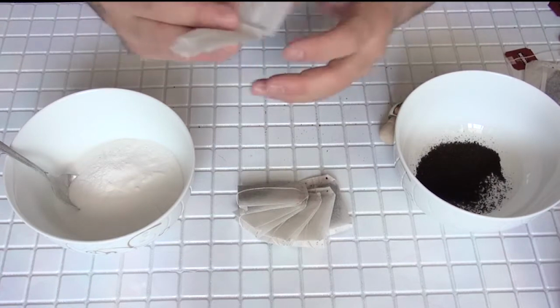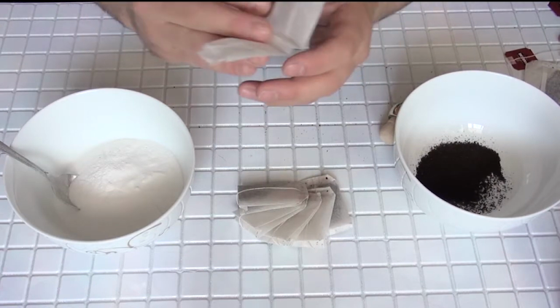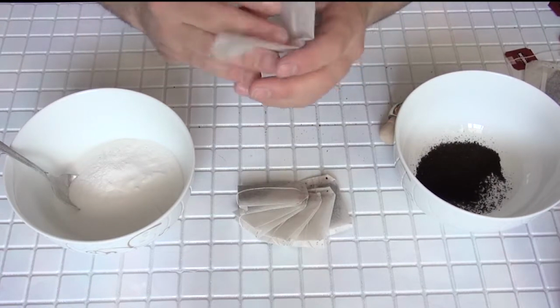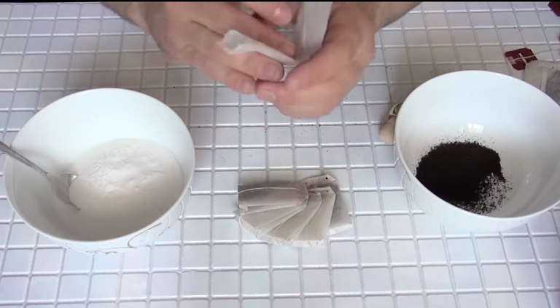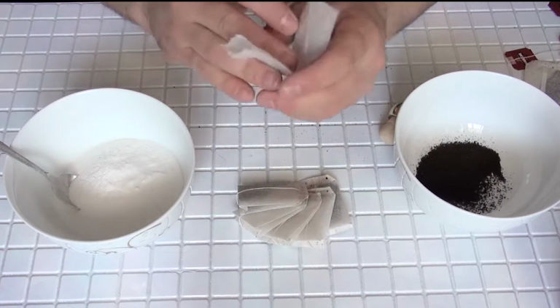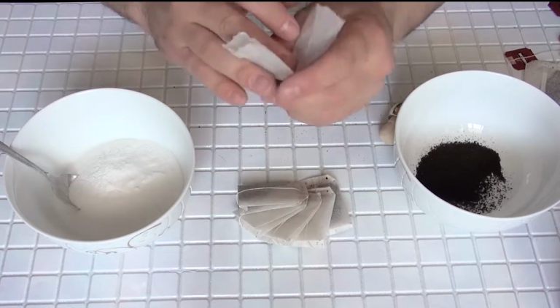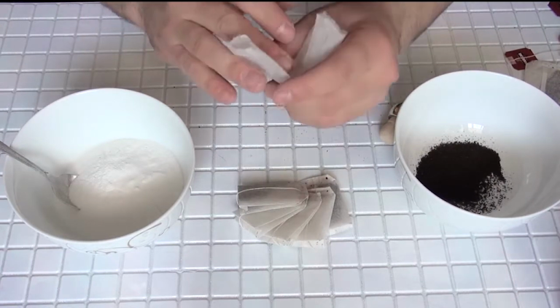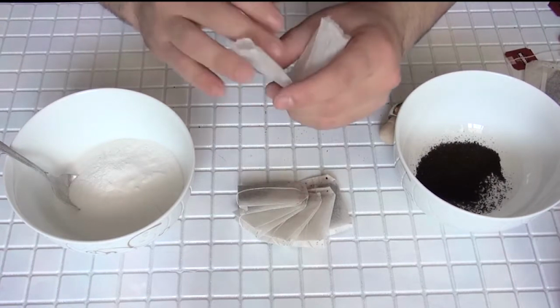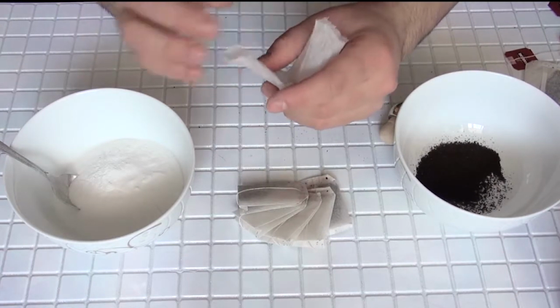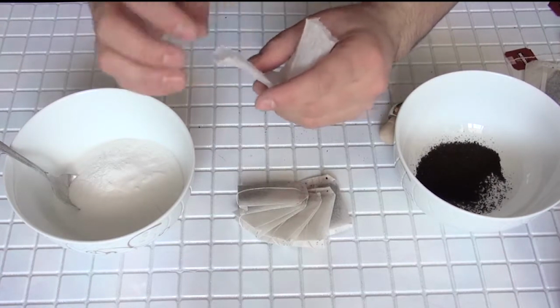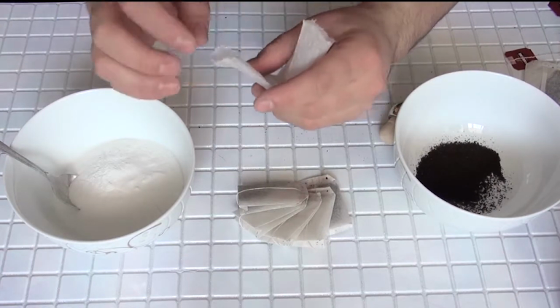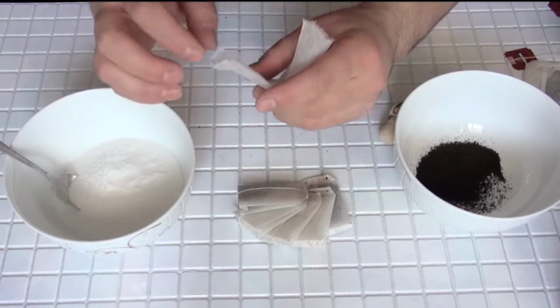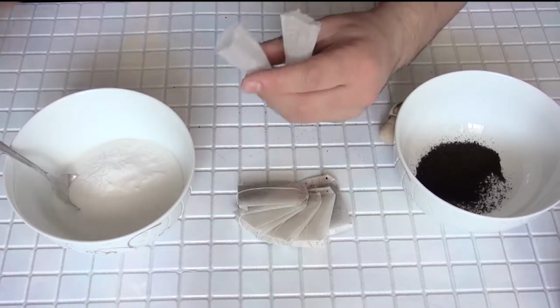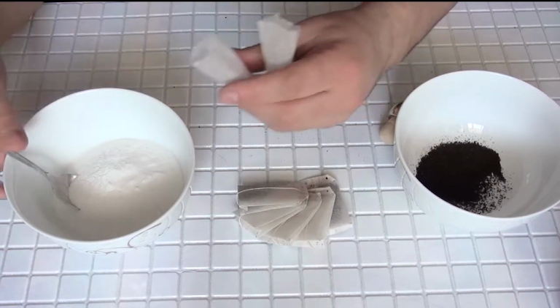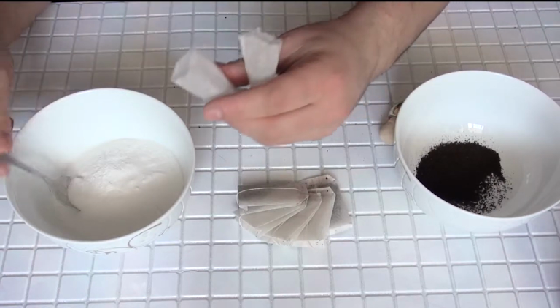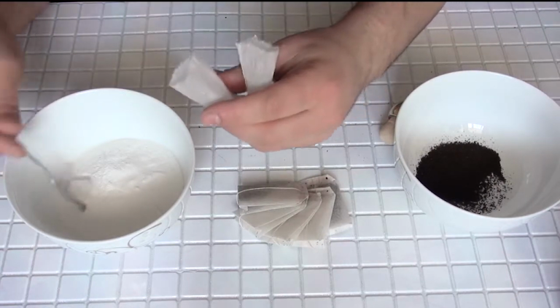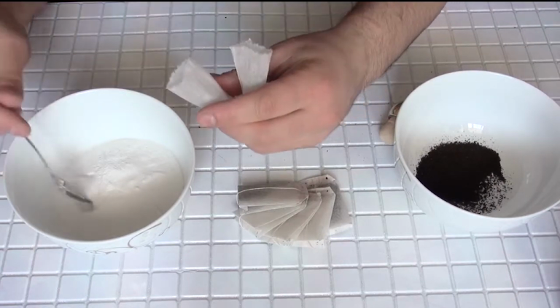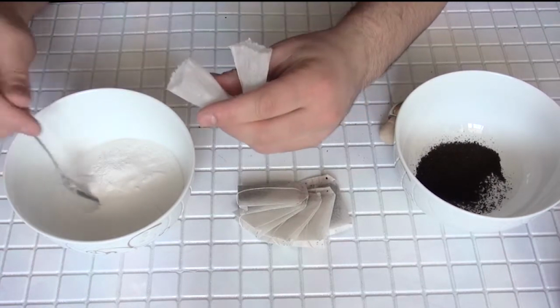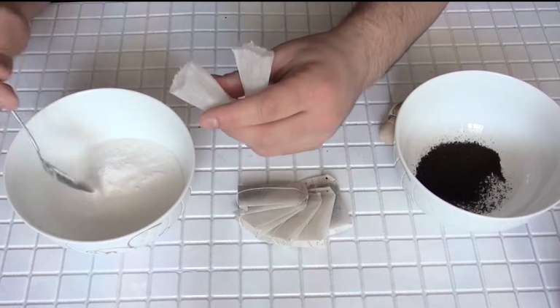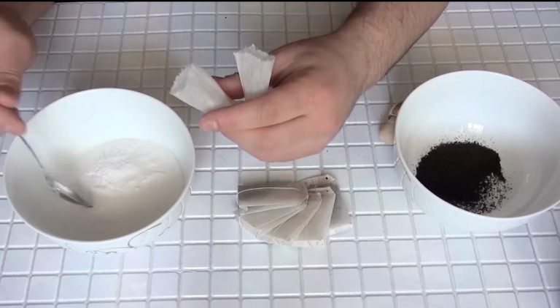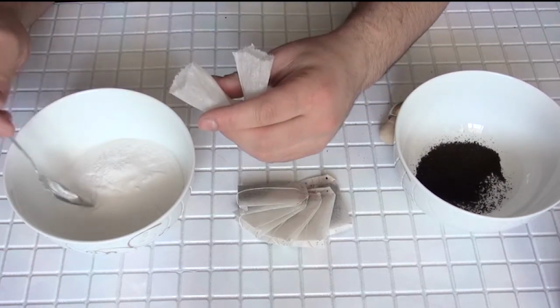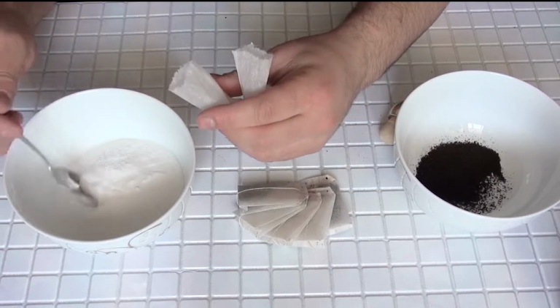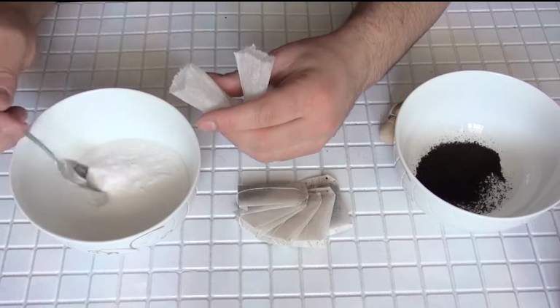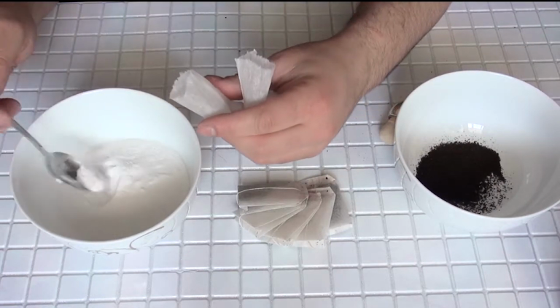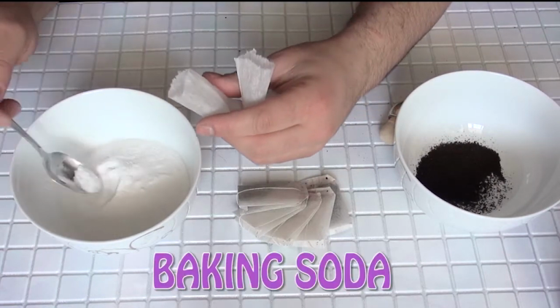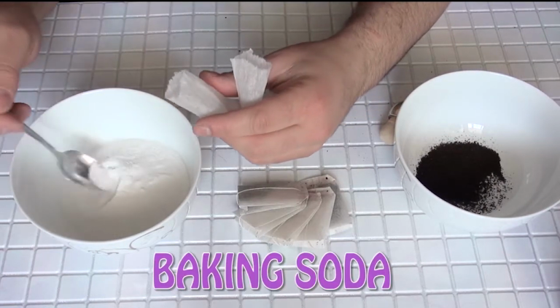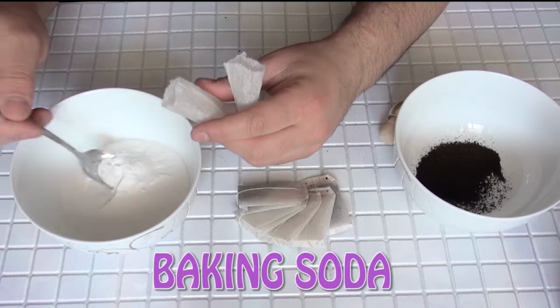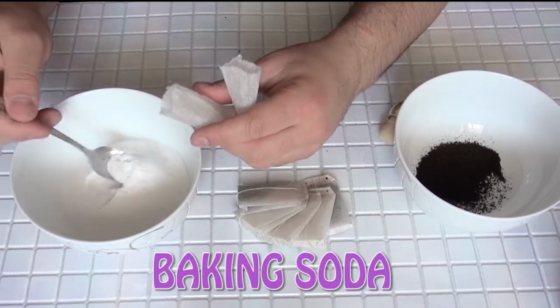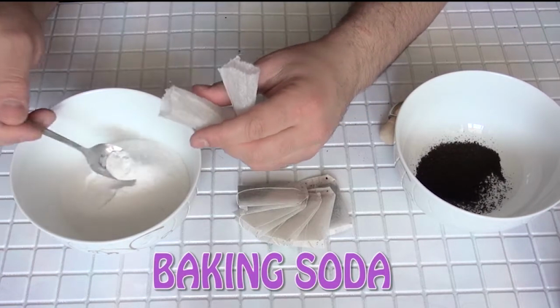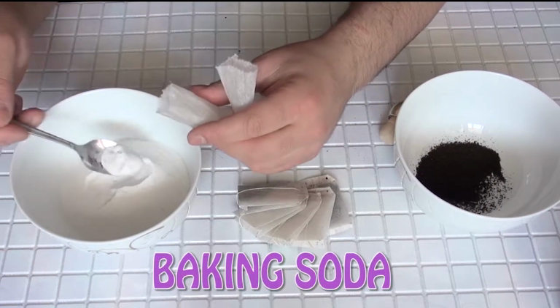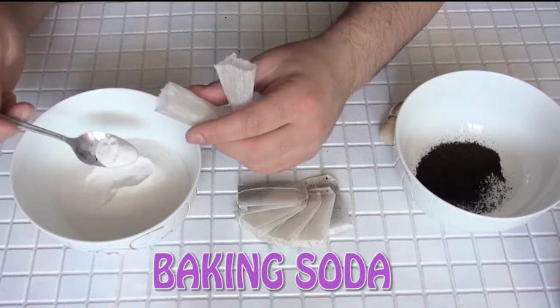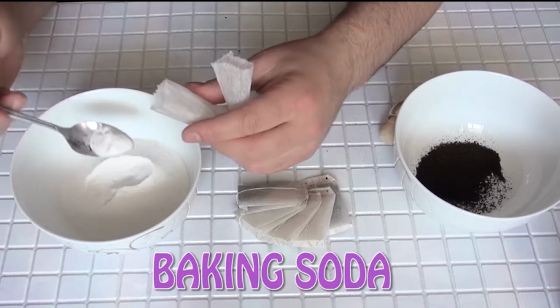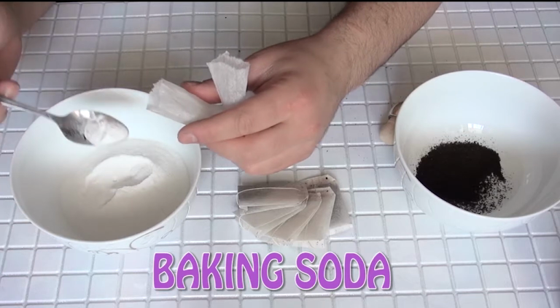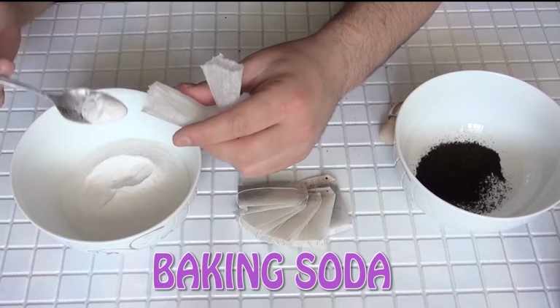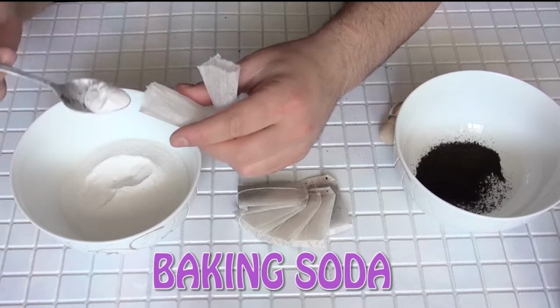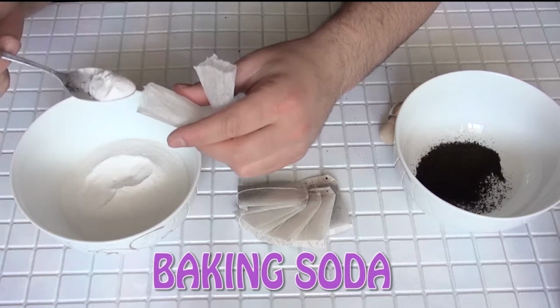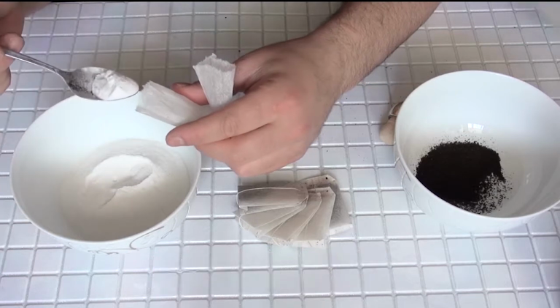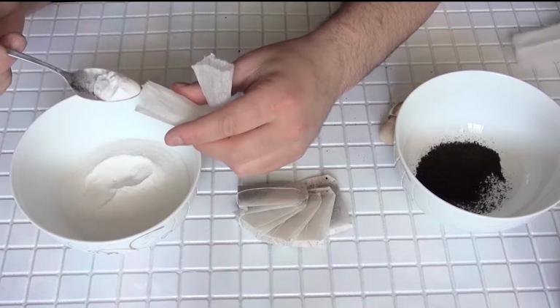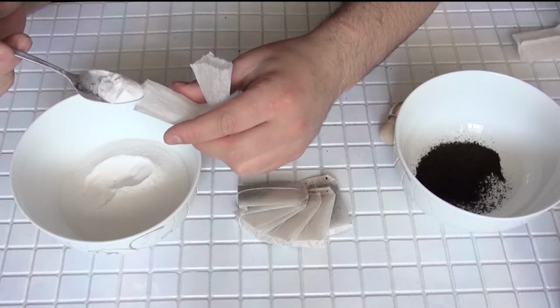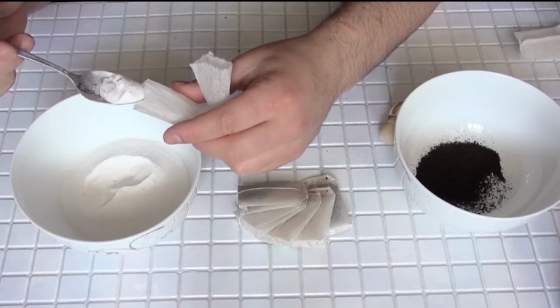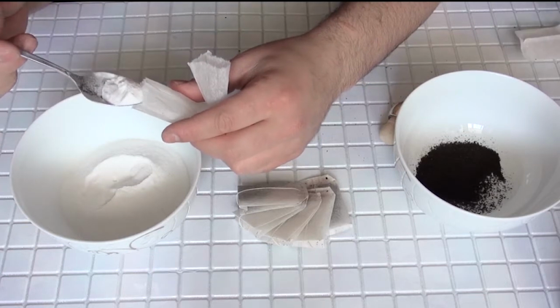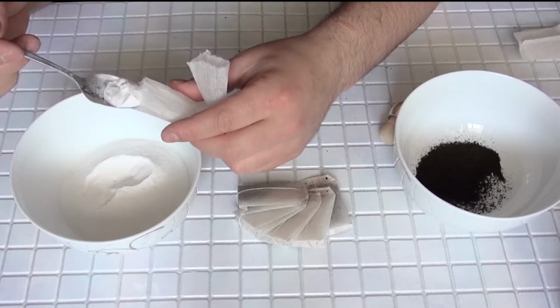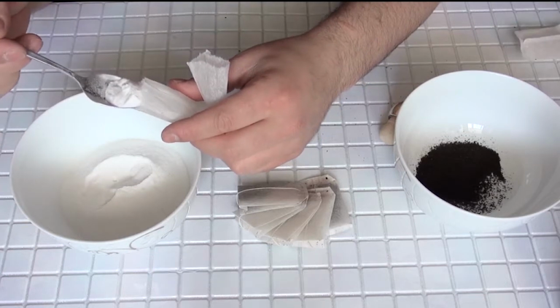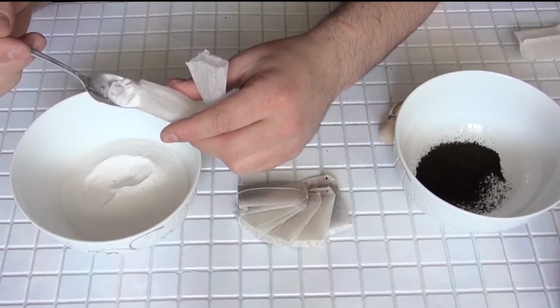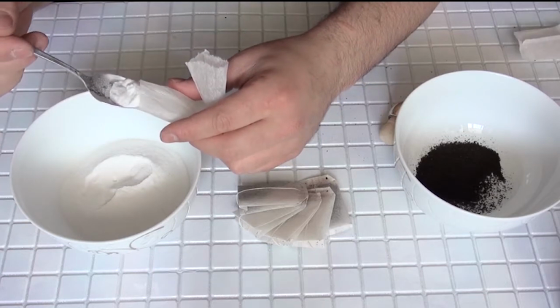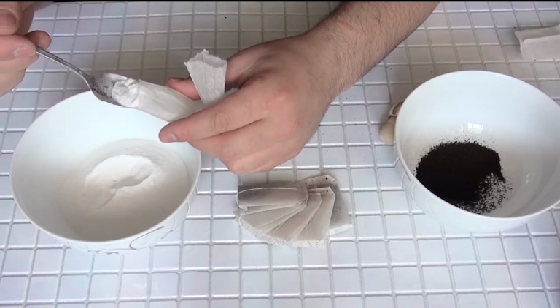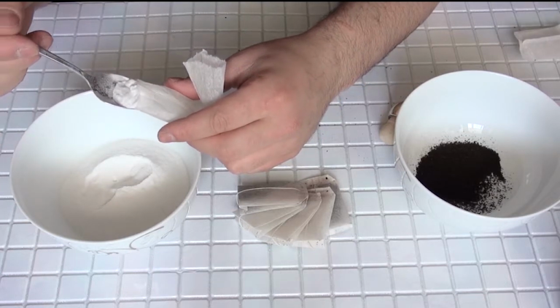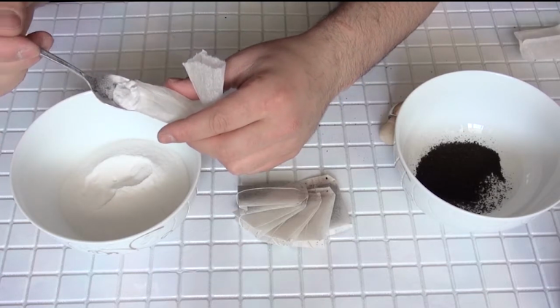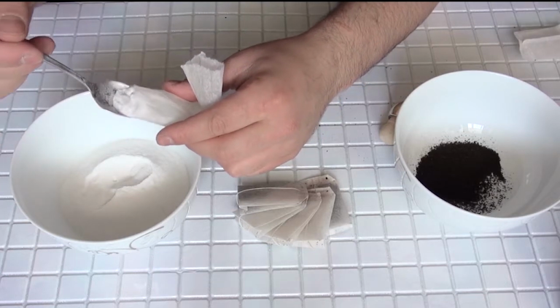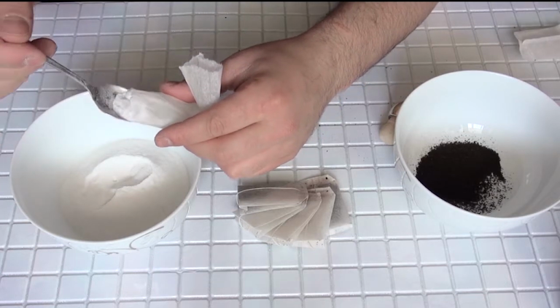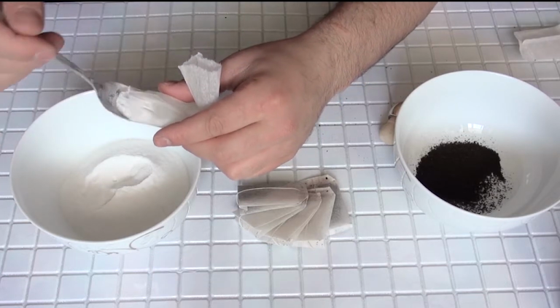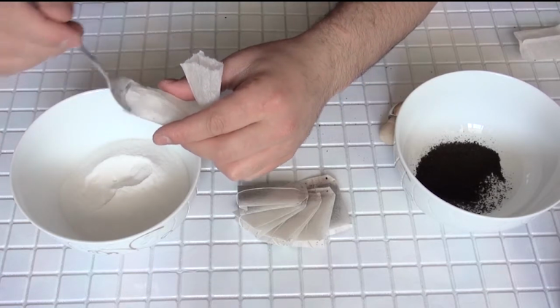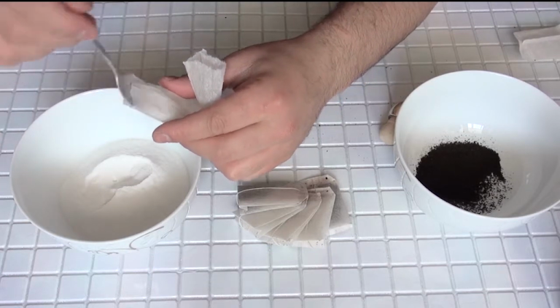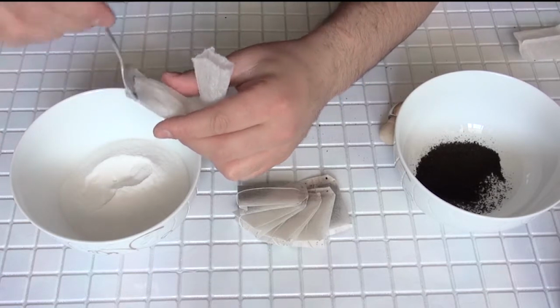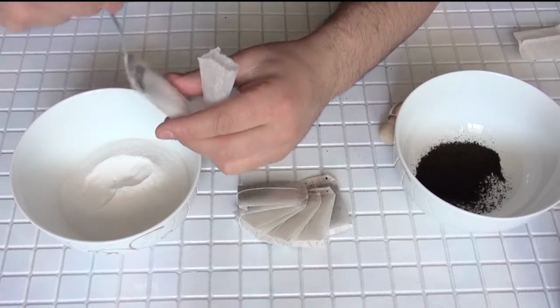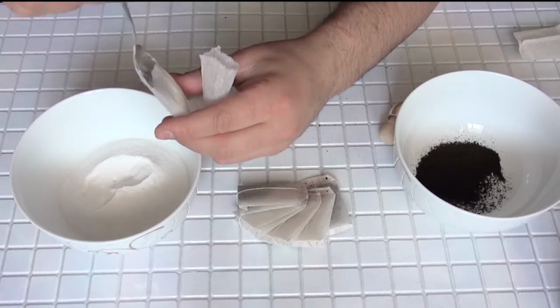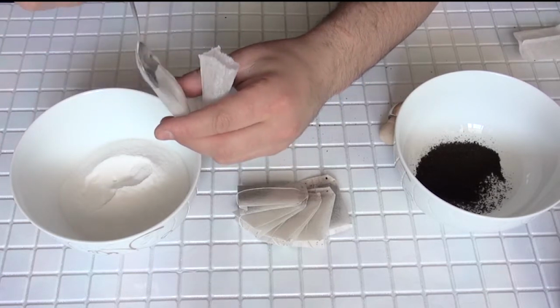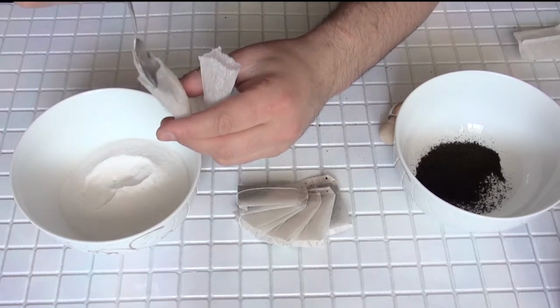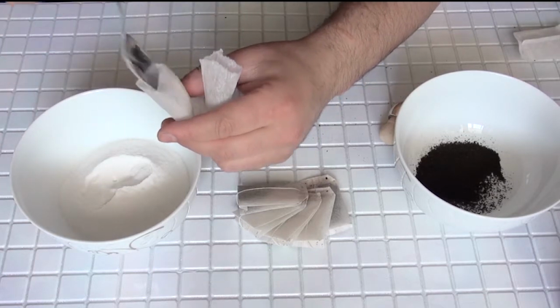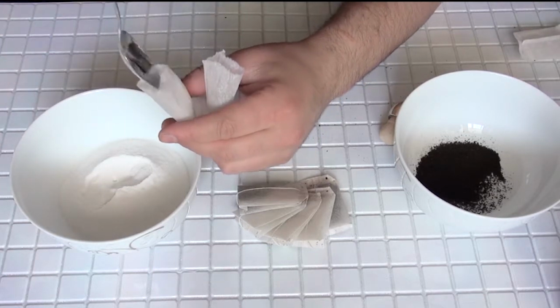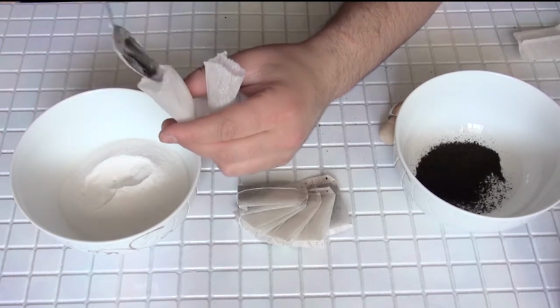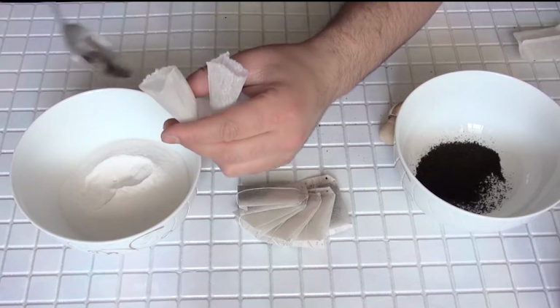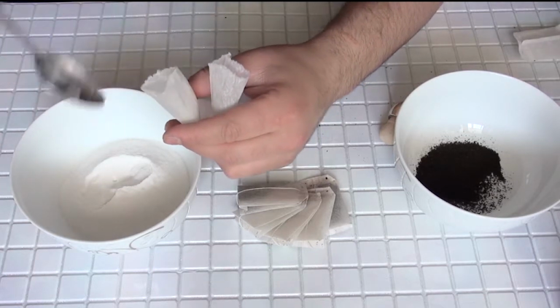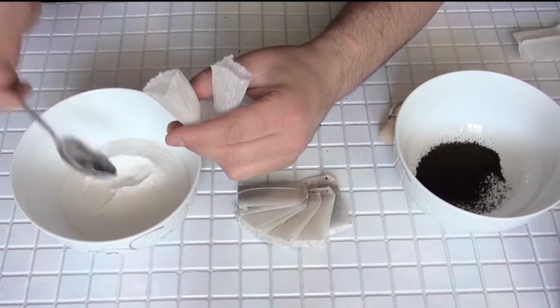Second of all, we need baking soda. We will fill the tea pack with baking soda like this.